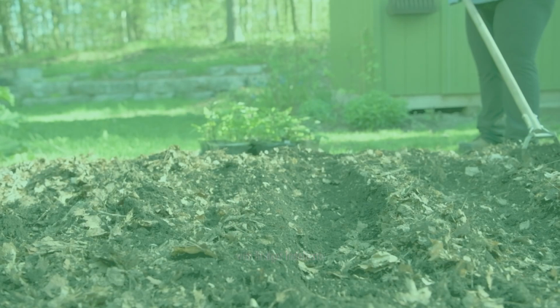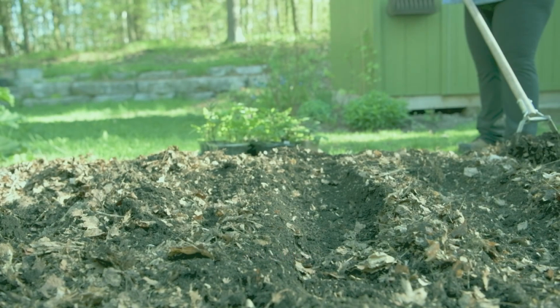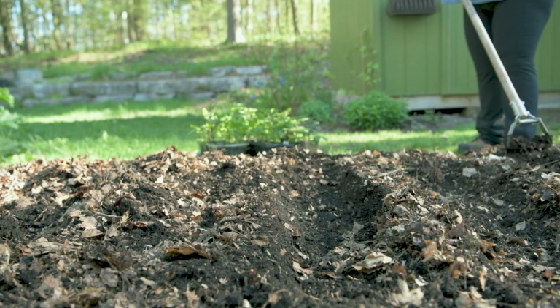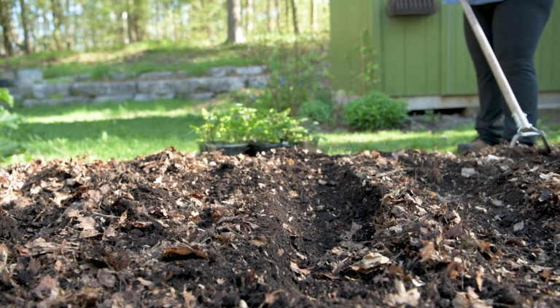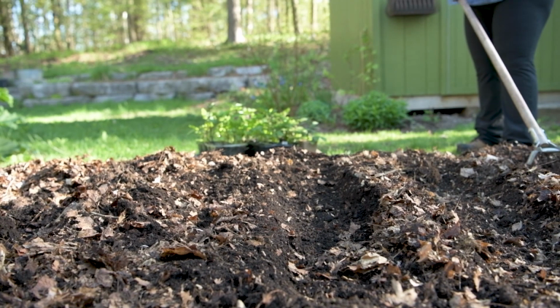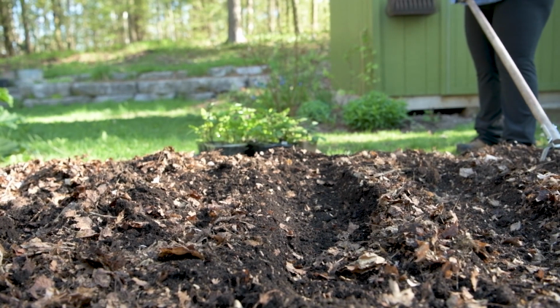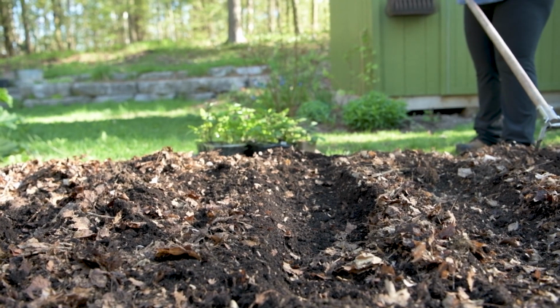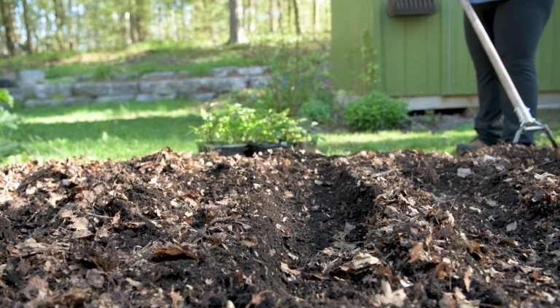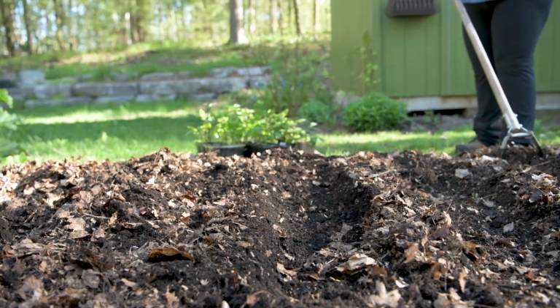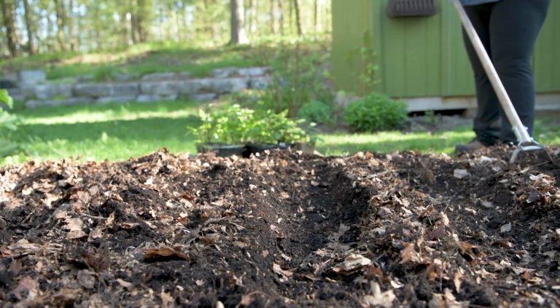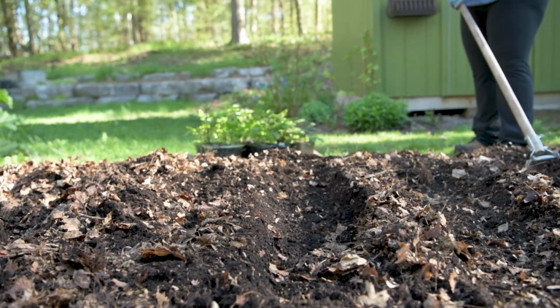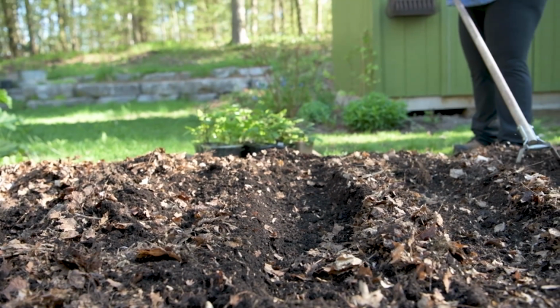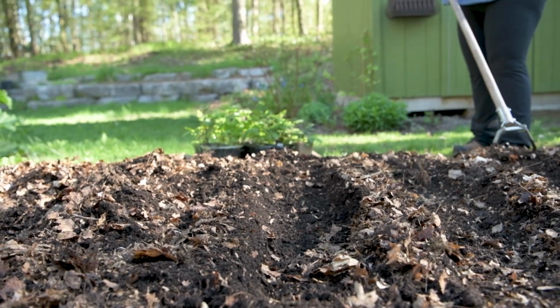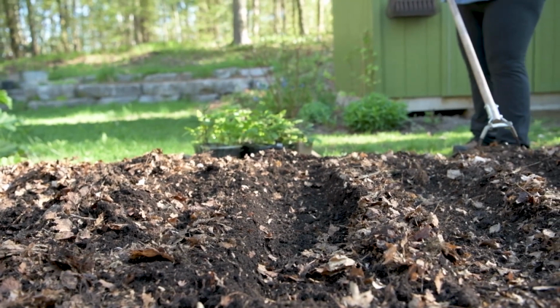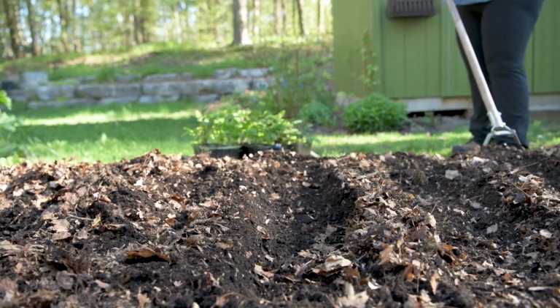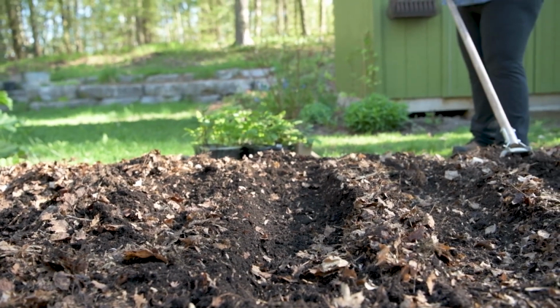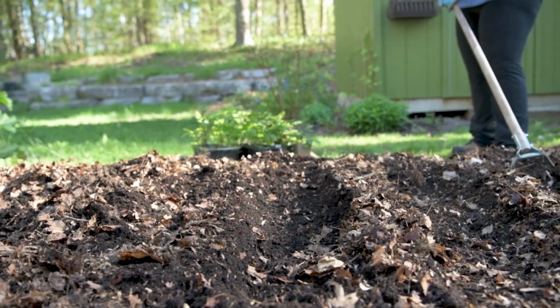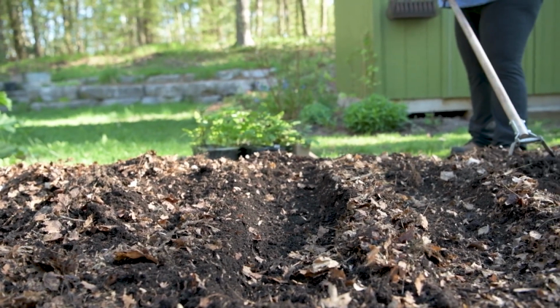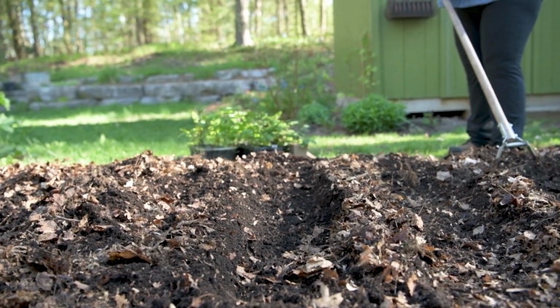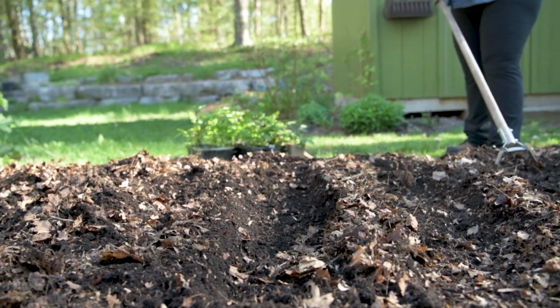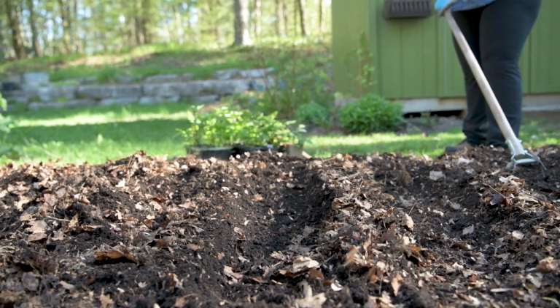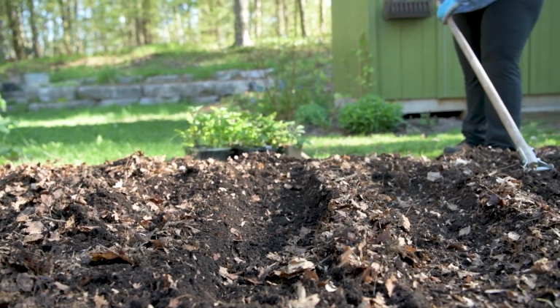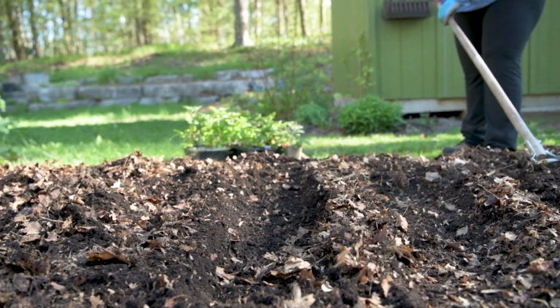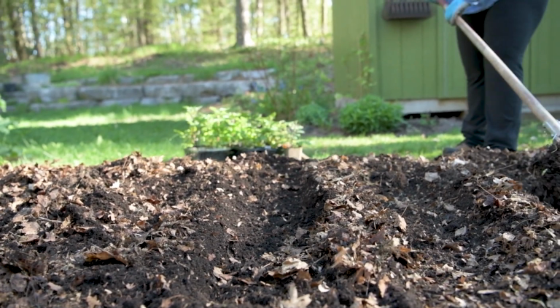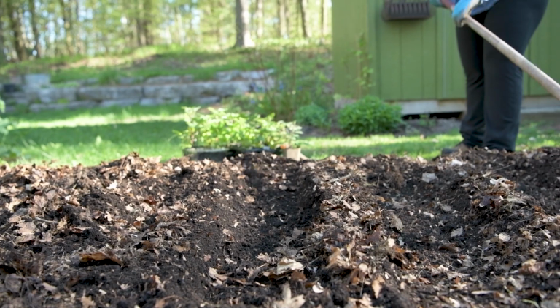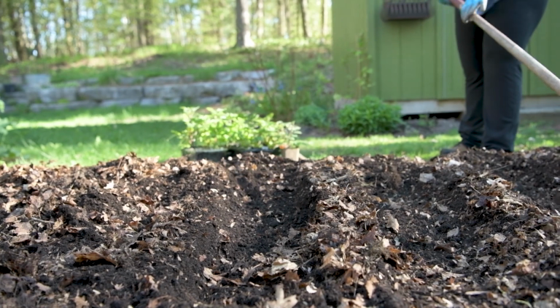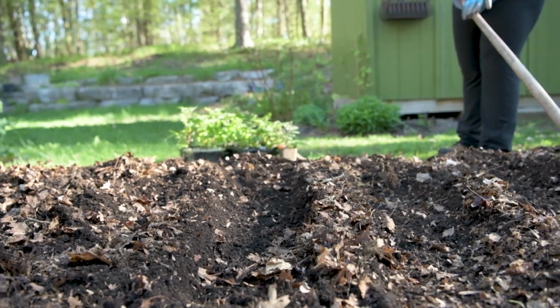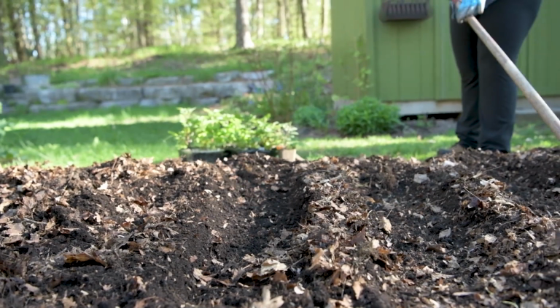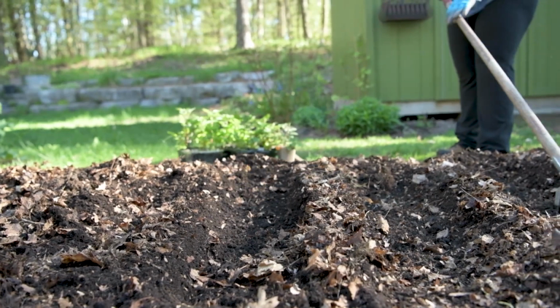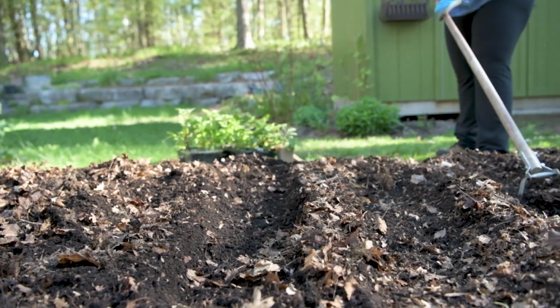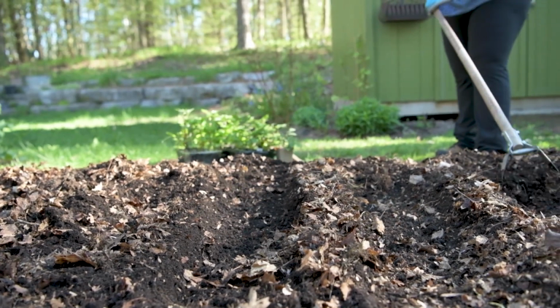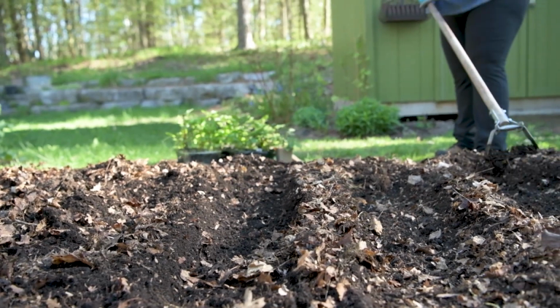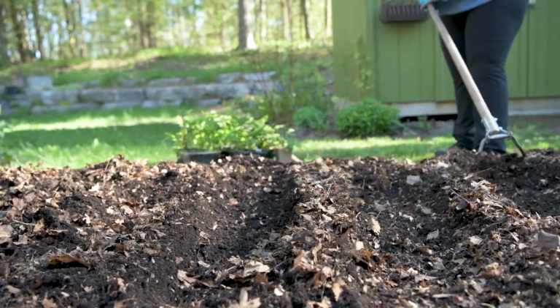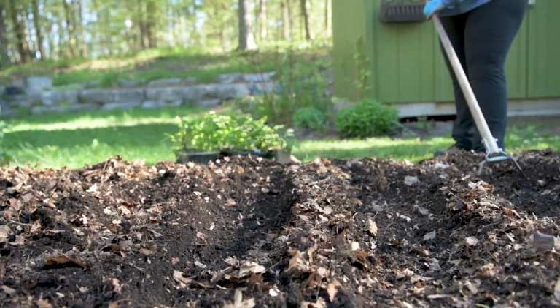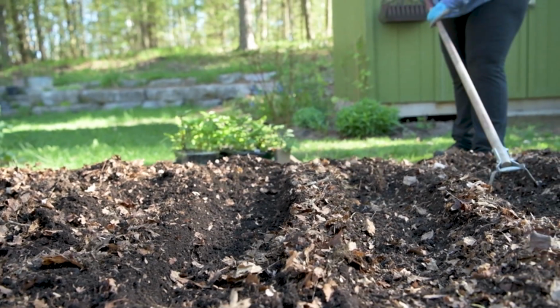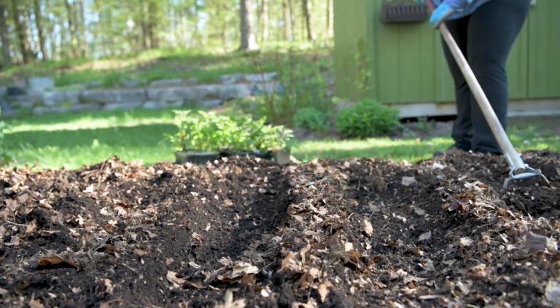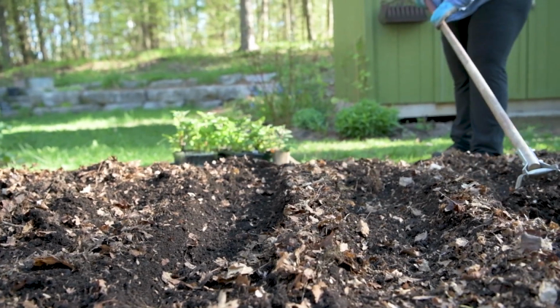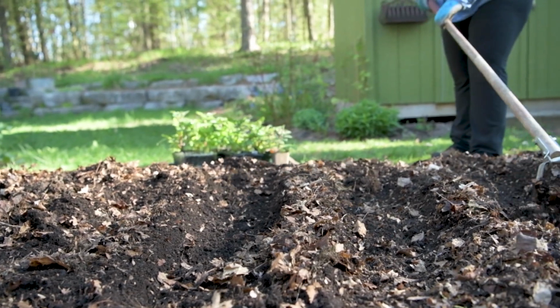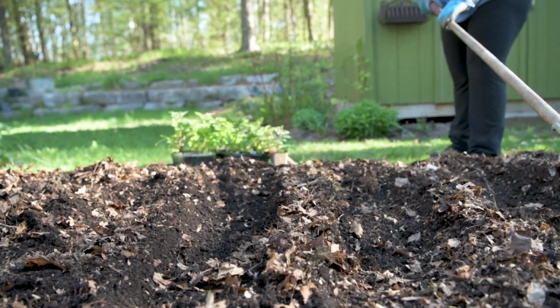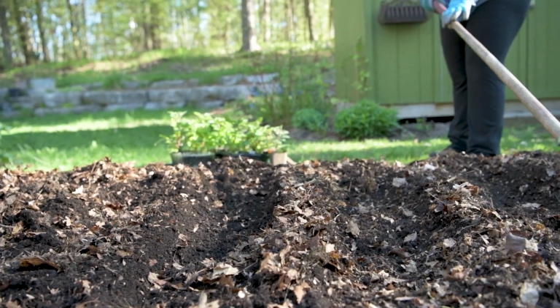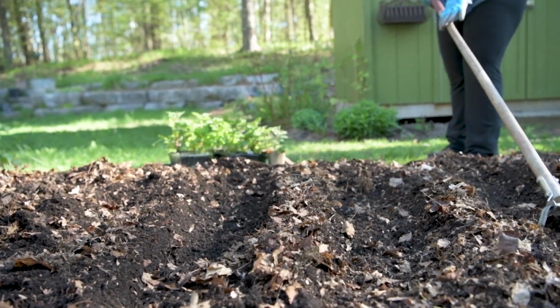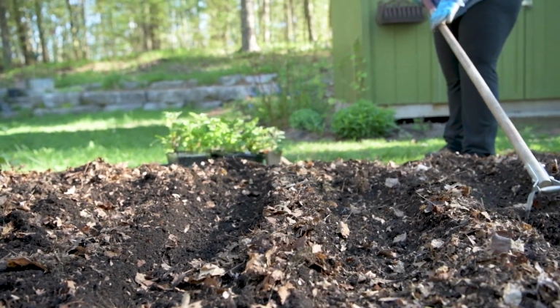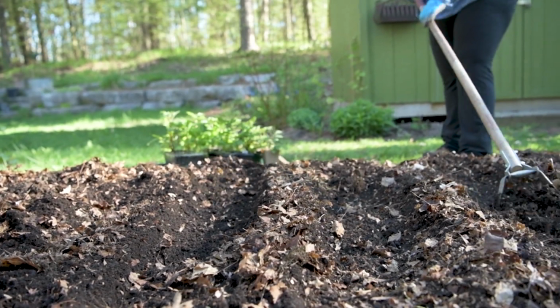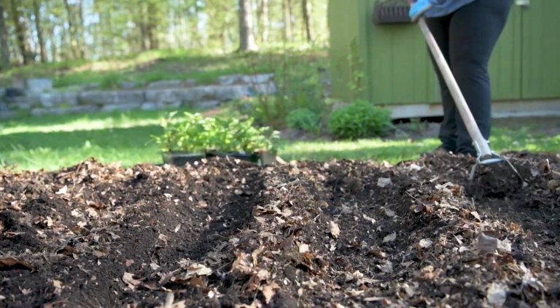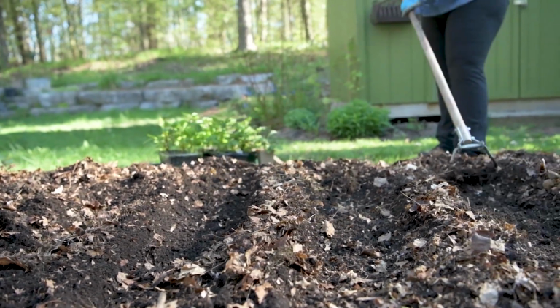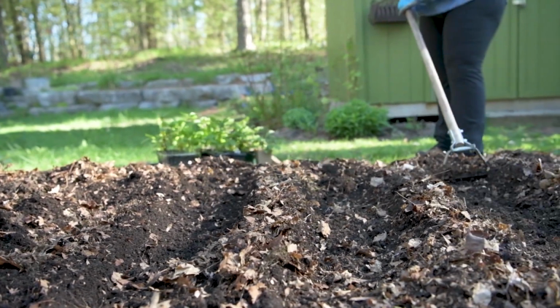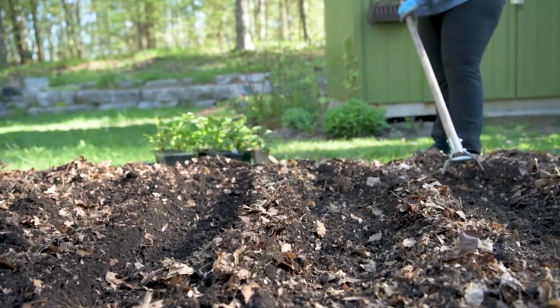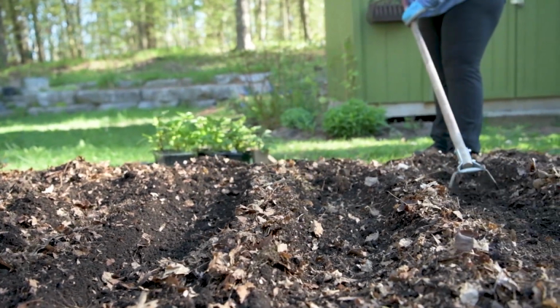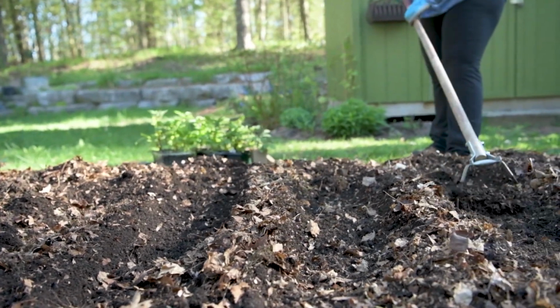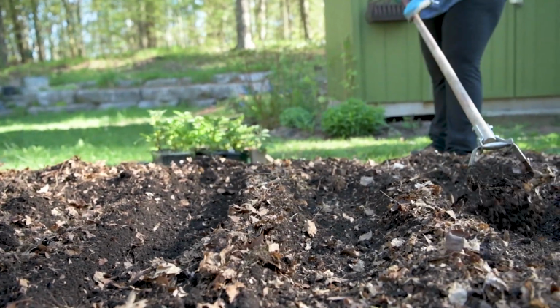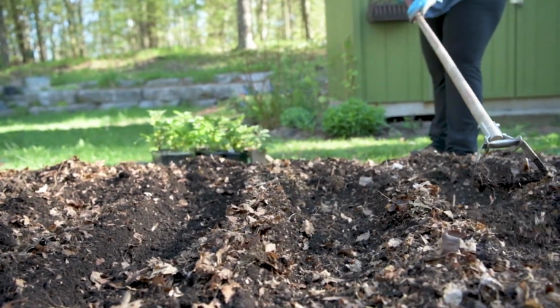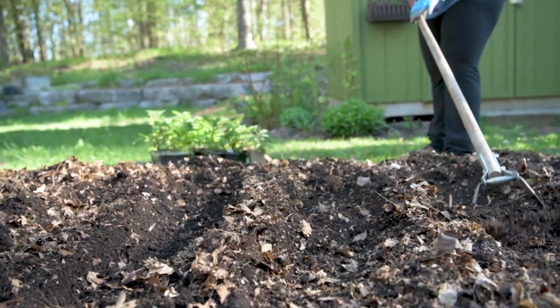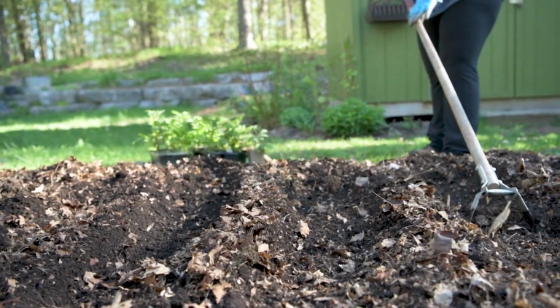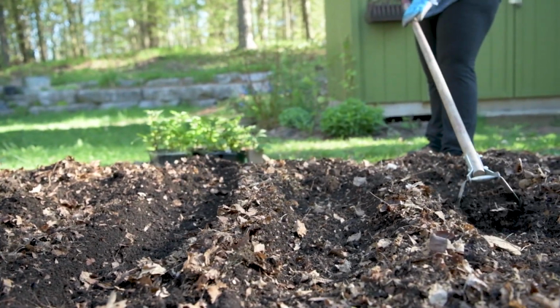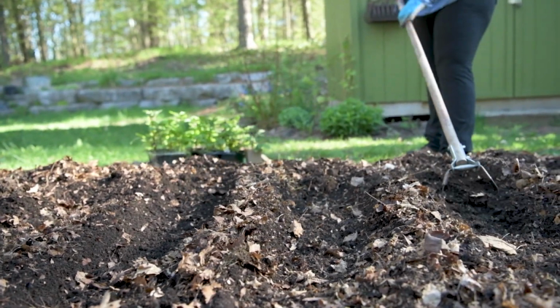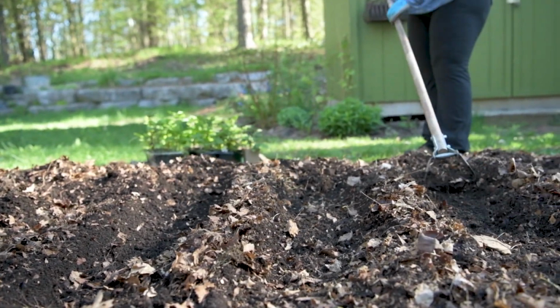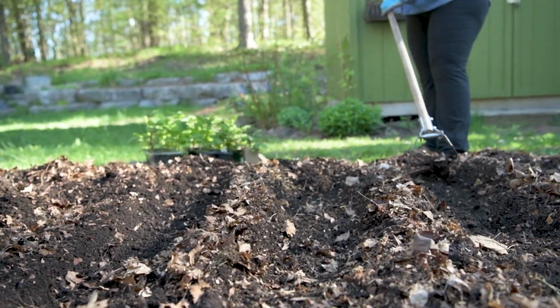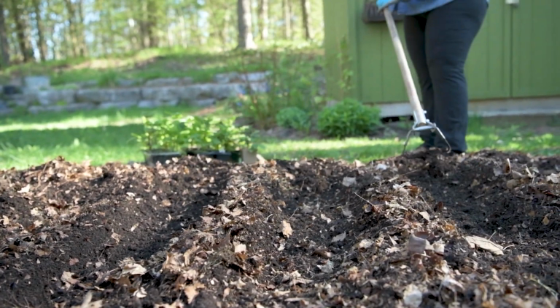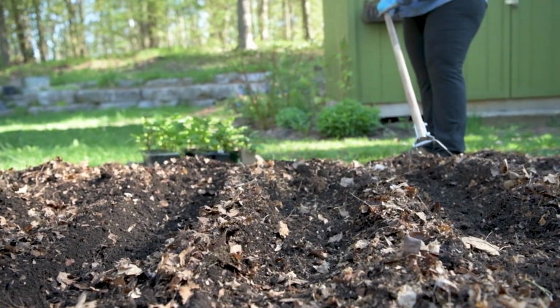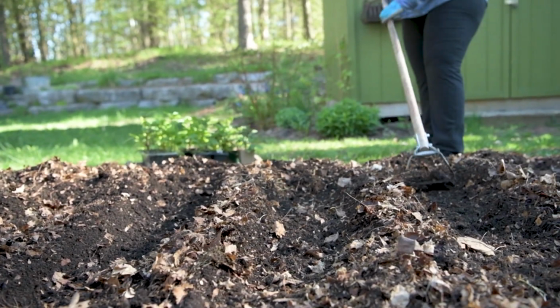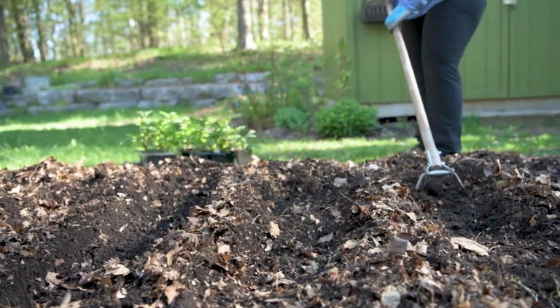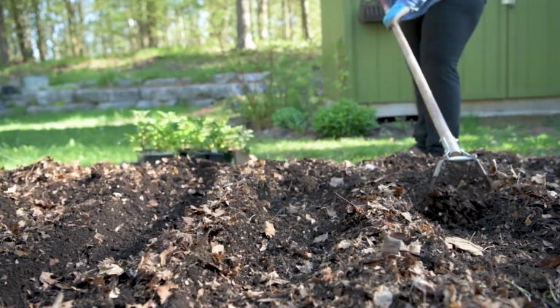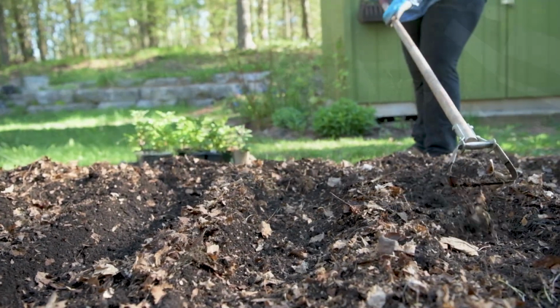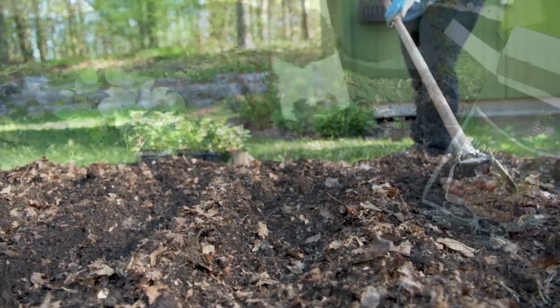Hi, I'm Bridget in Delicato and welcome to Mindful Gardening. This is part two of the Potato Diaries, where I plant and hill potato seedlings.